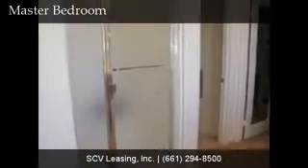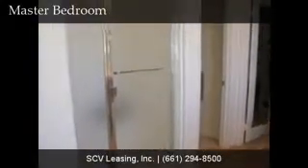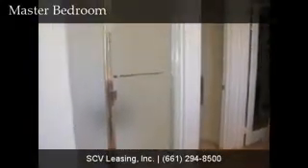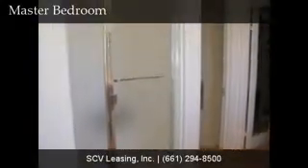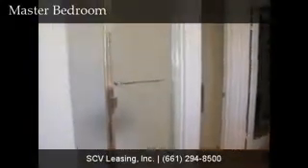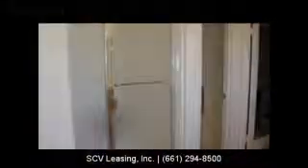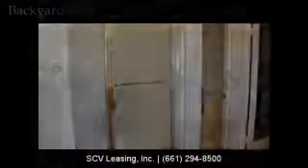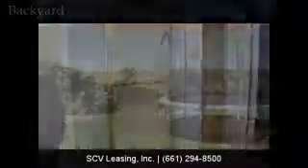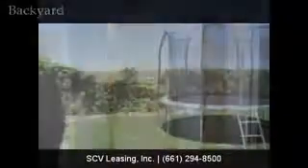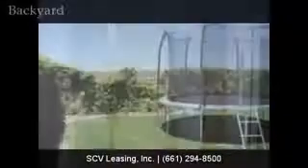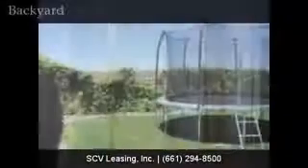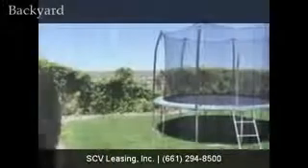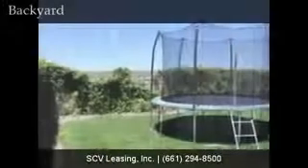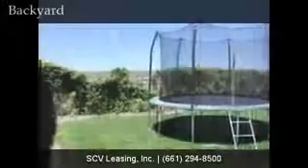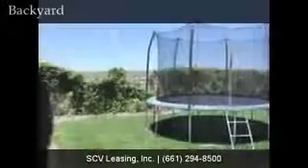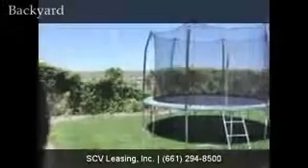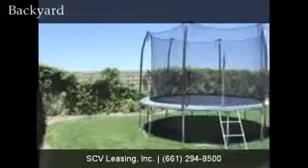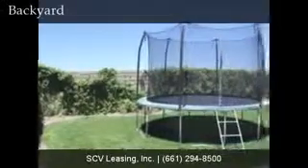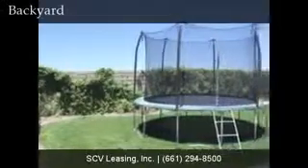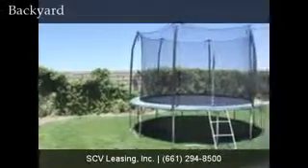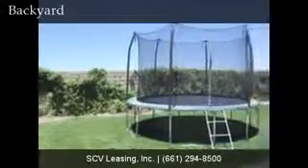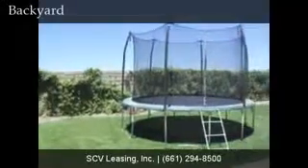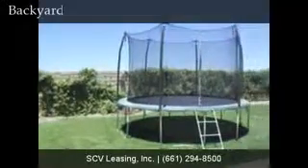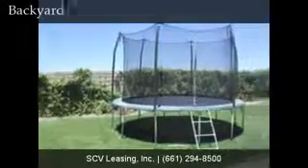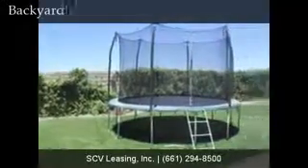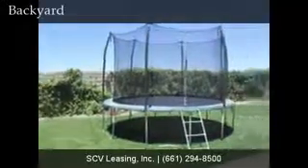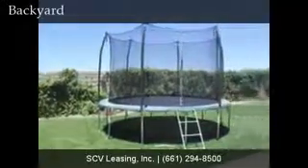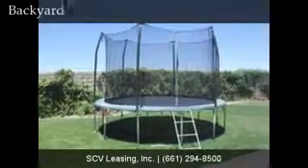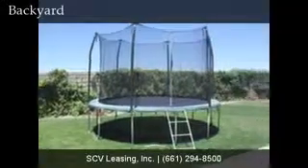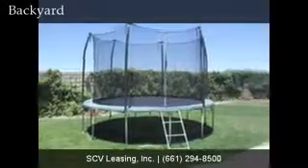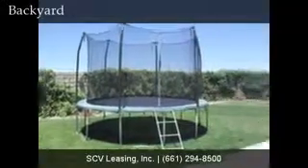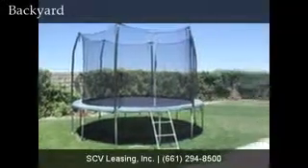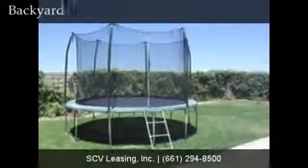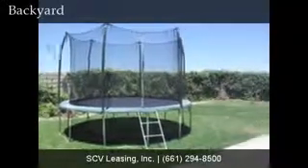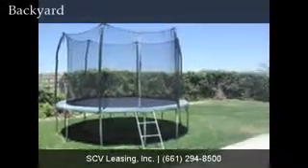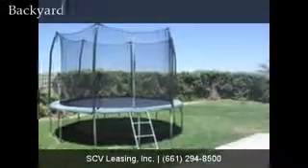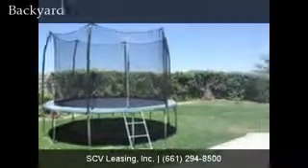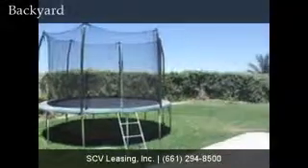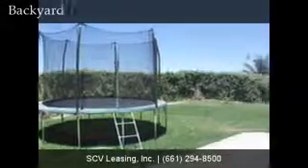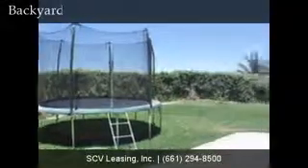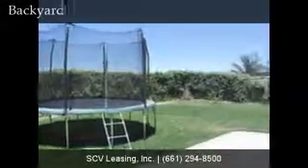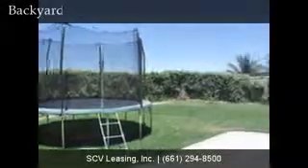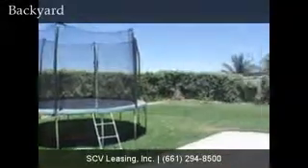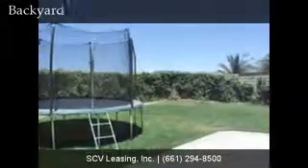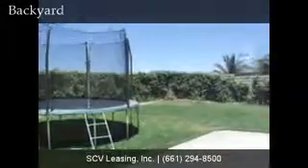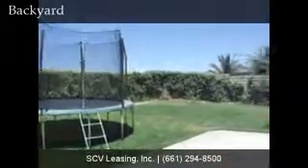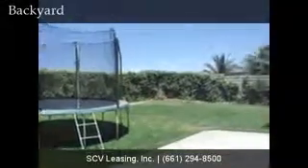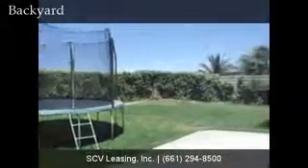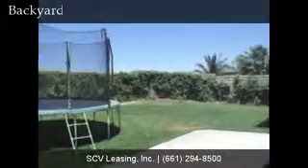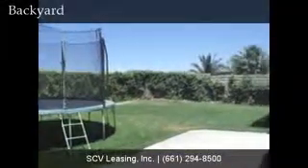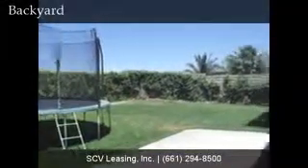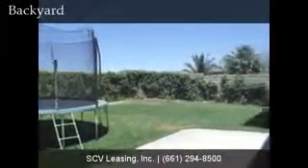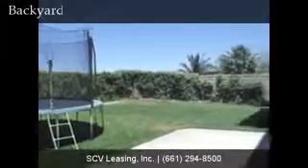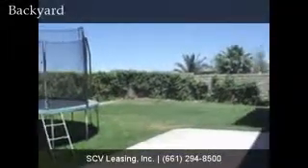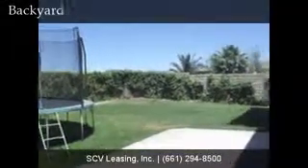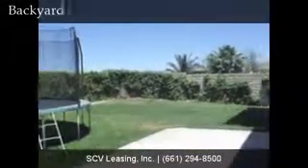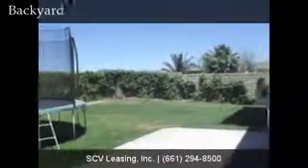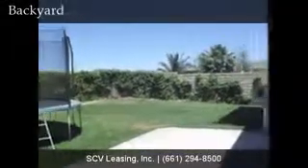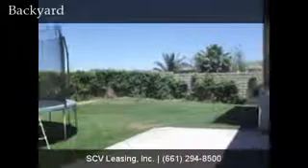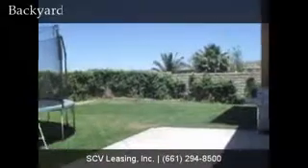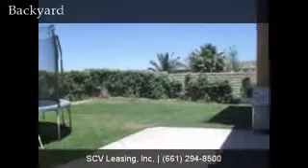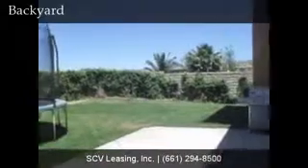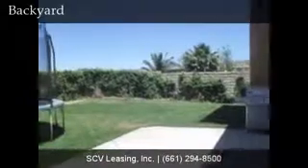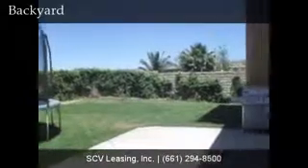The large backyard is easily accessible off the family room and family kitchen, and offers a patio area and lush landscaping.